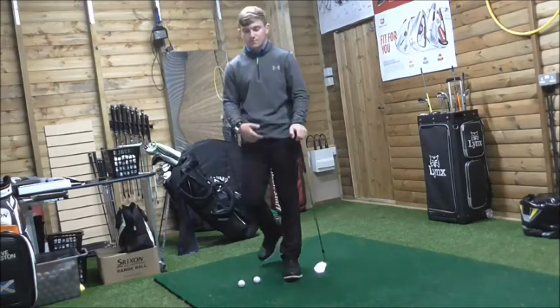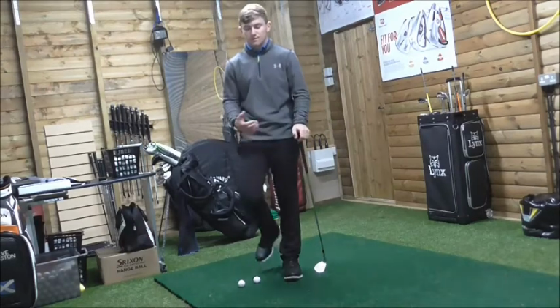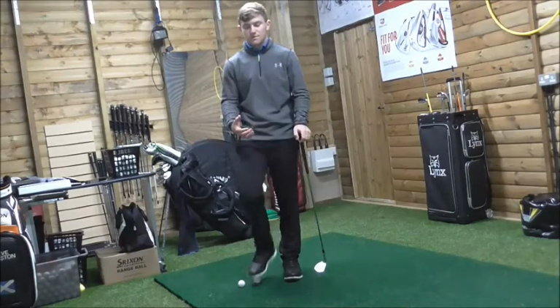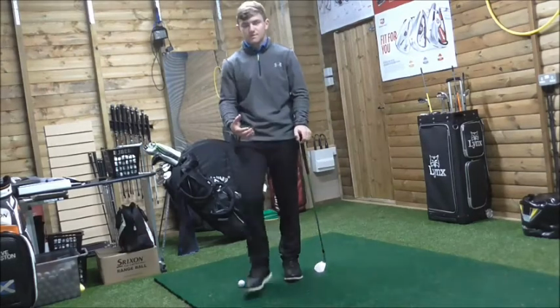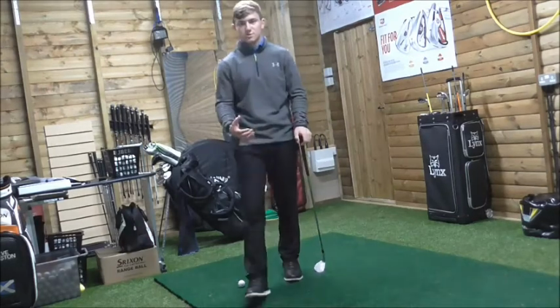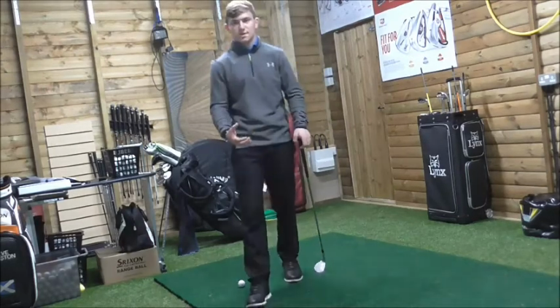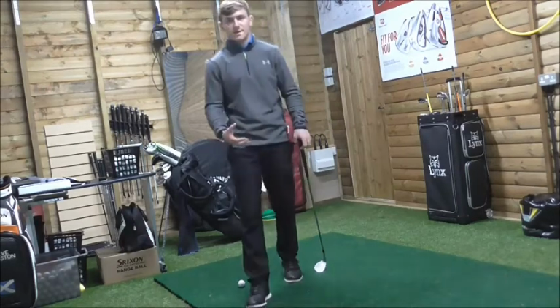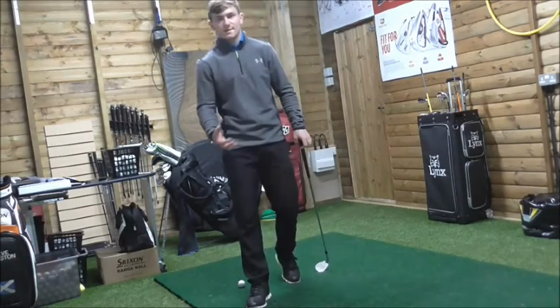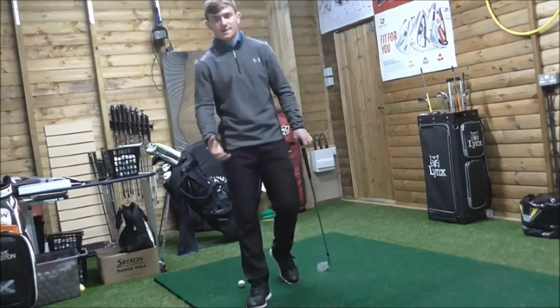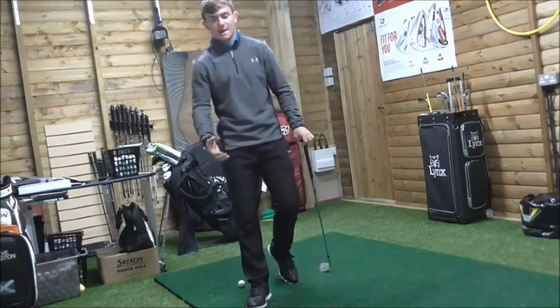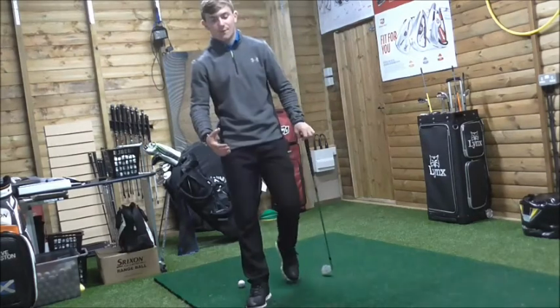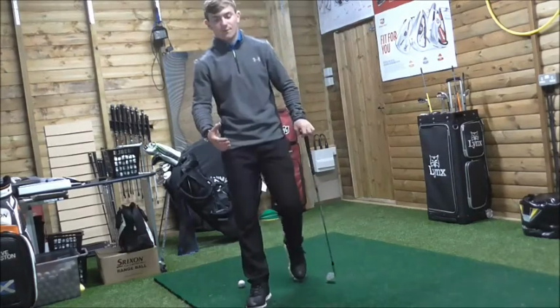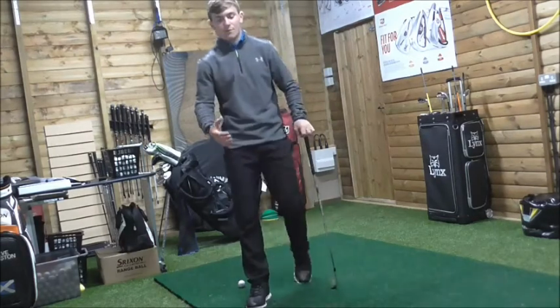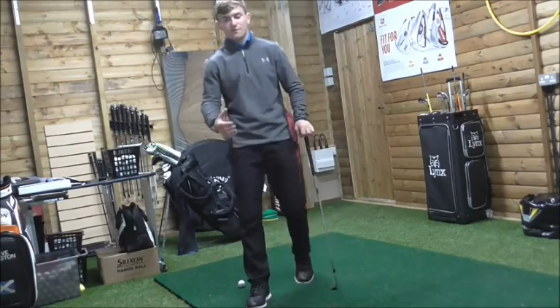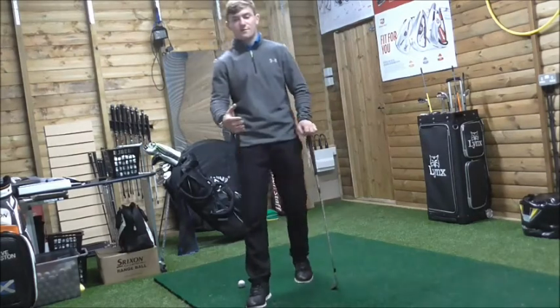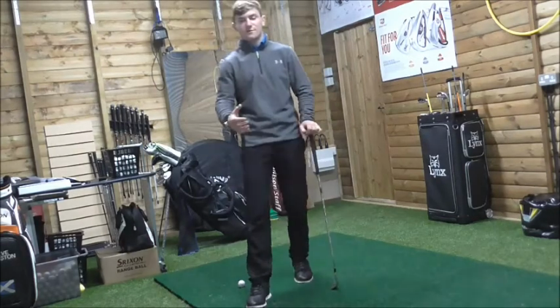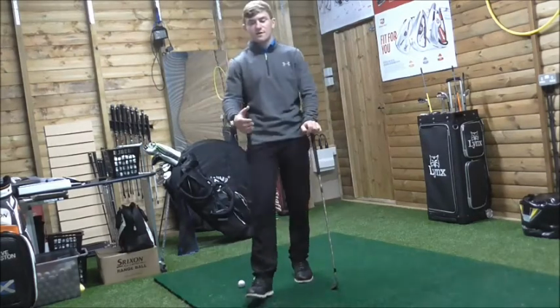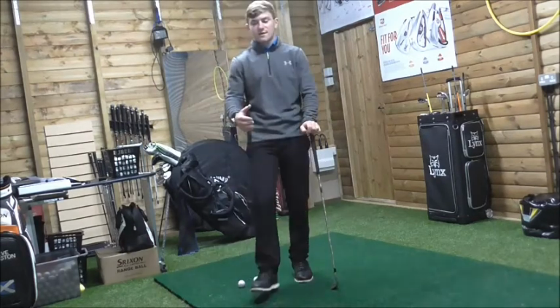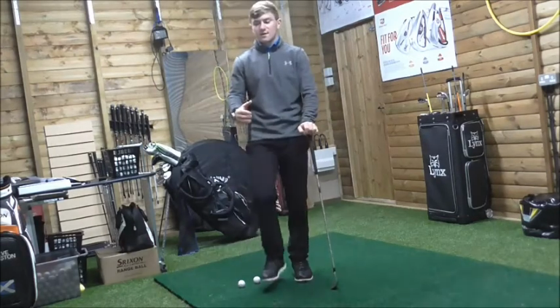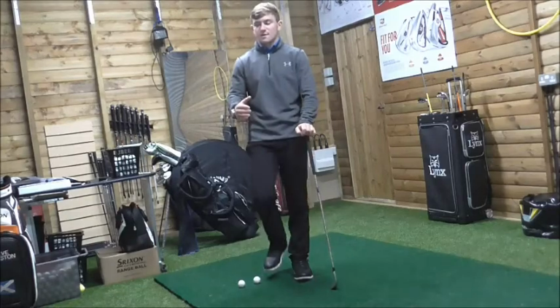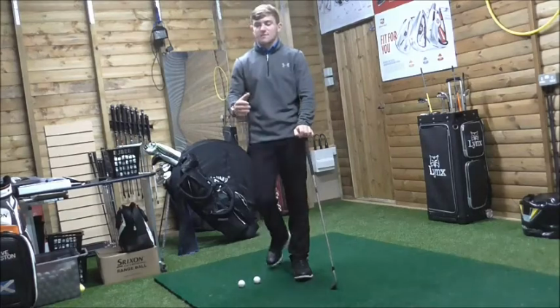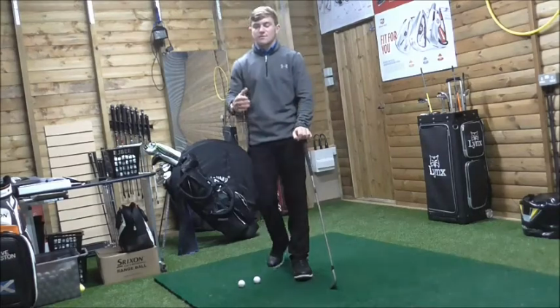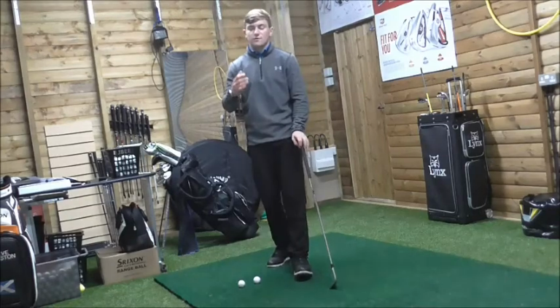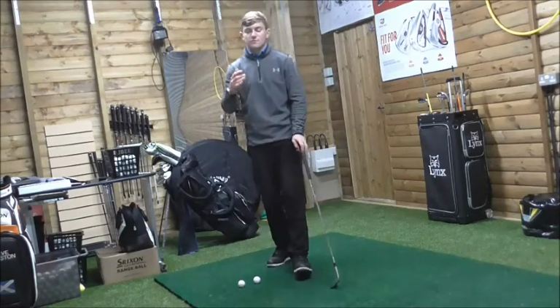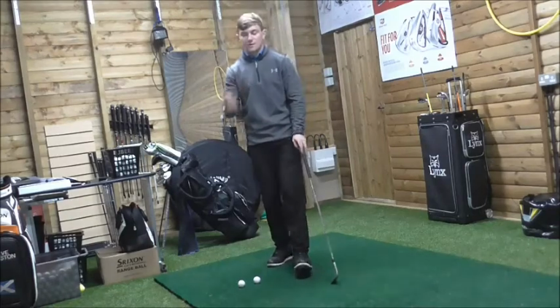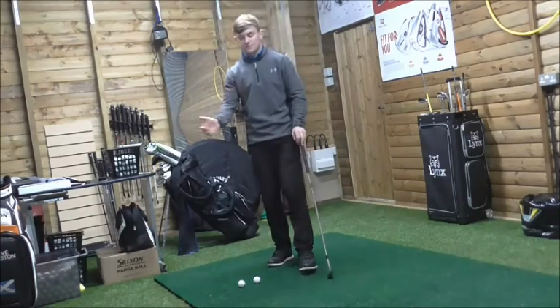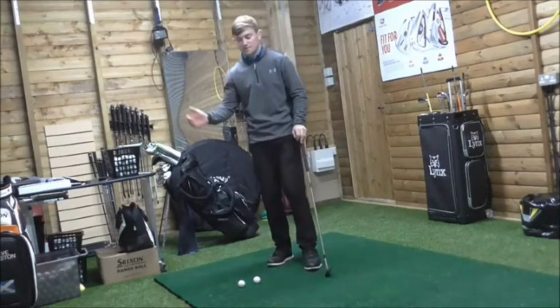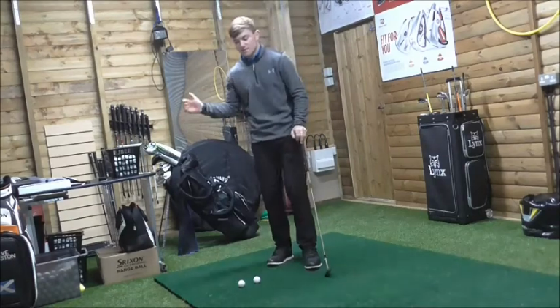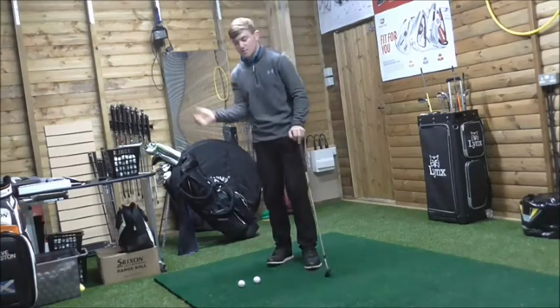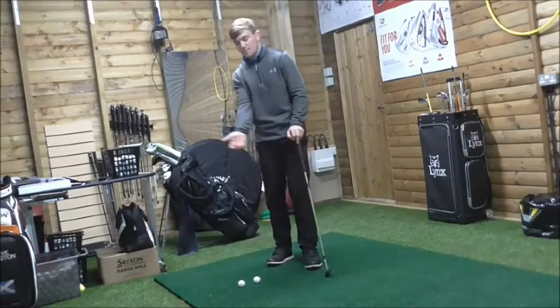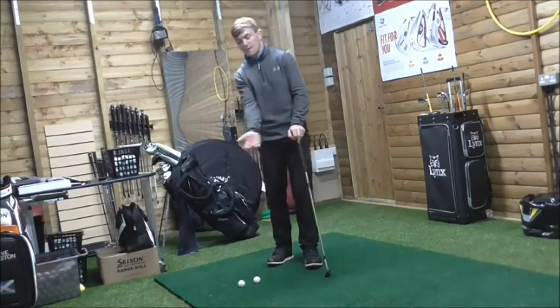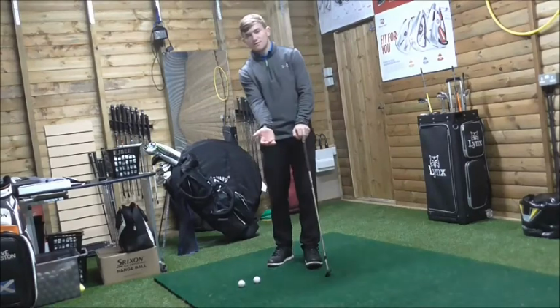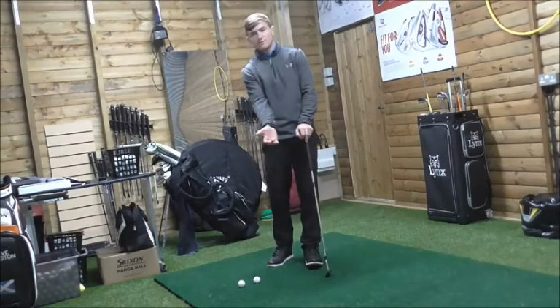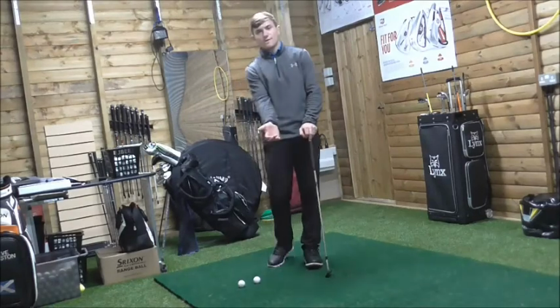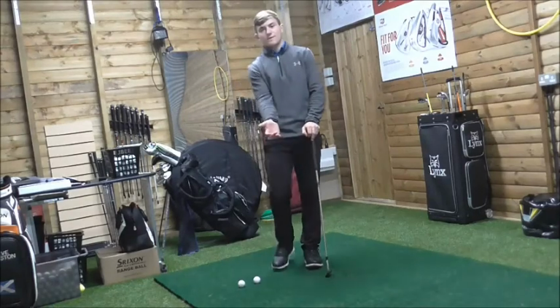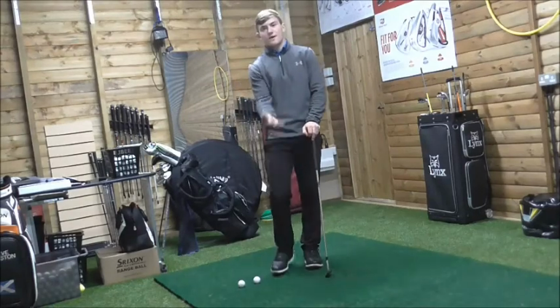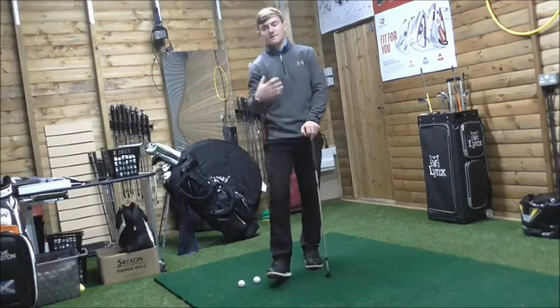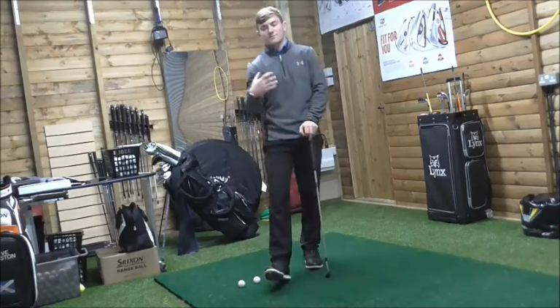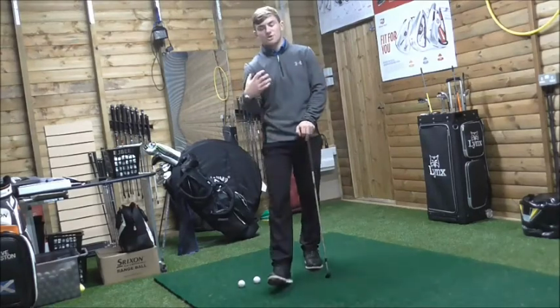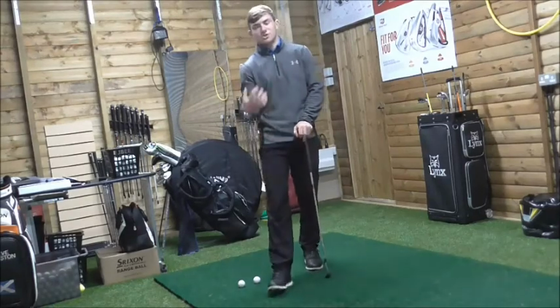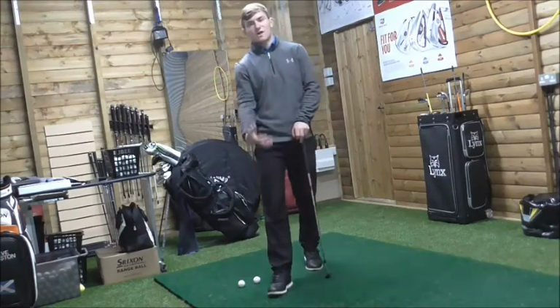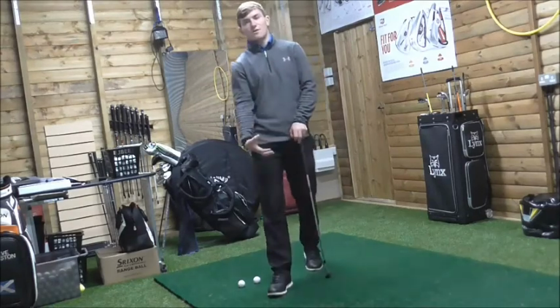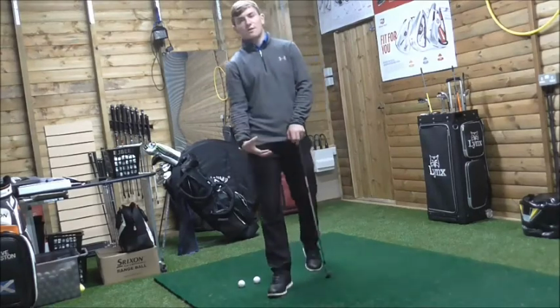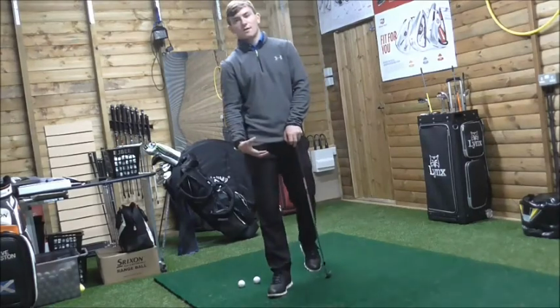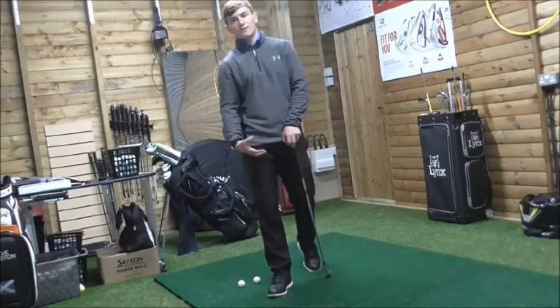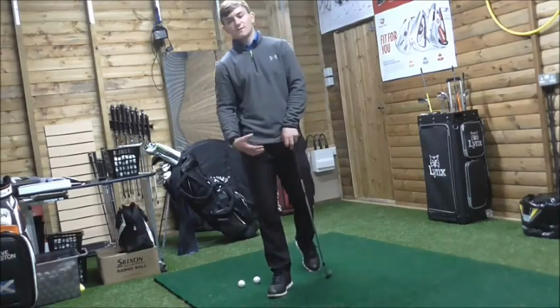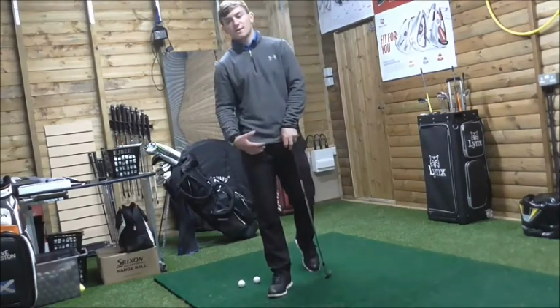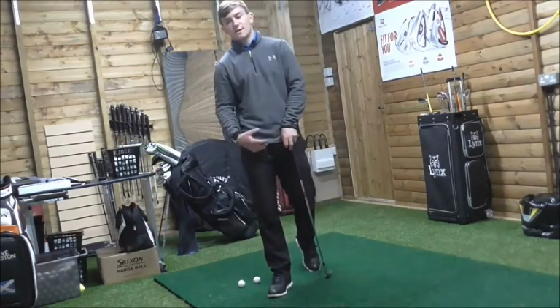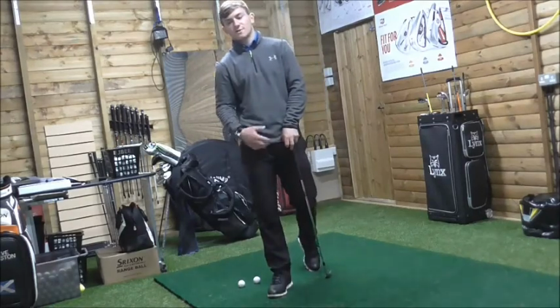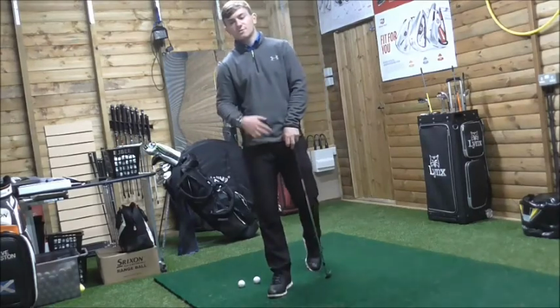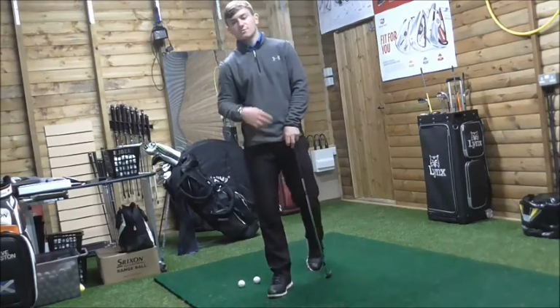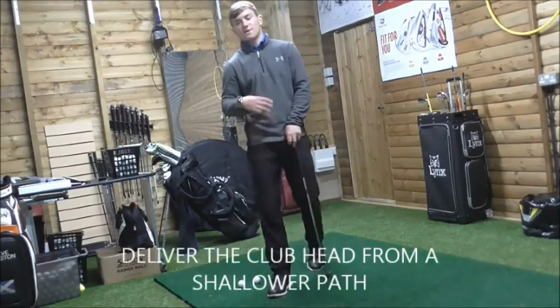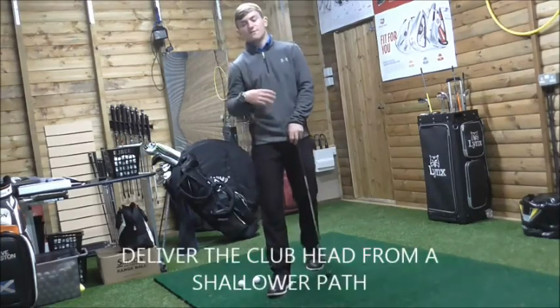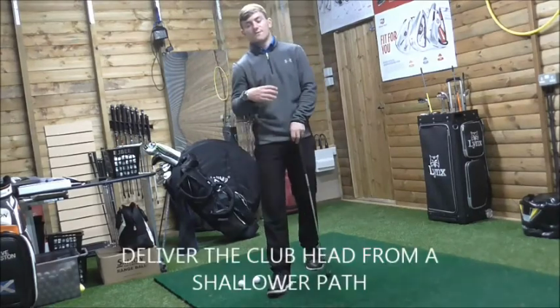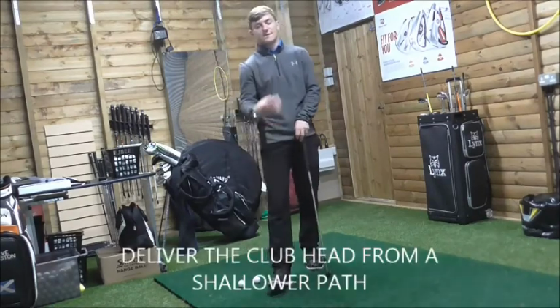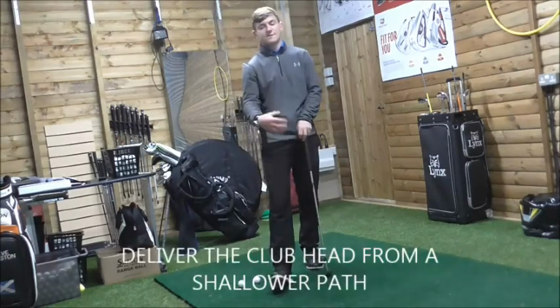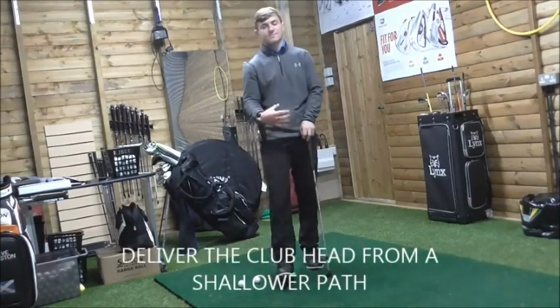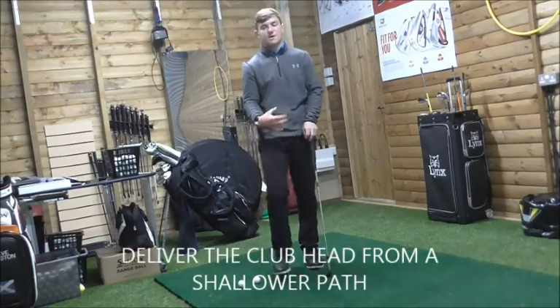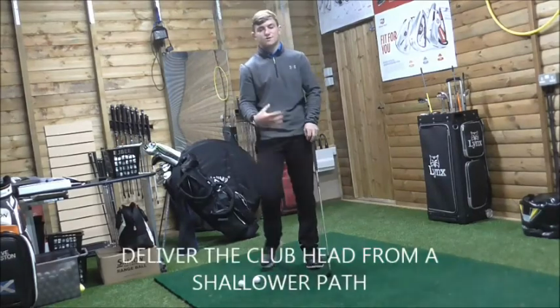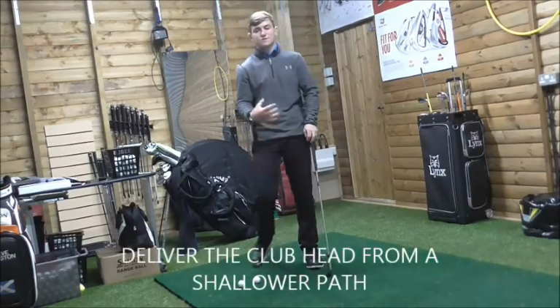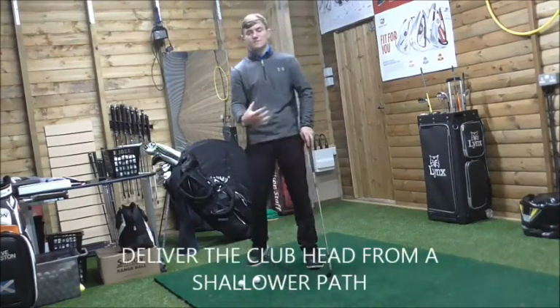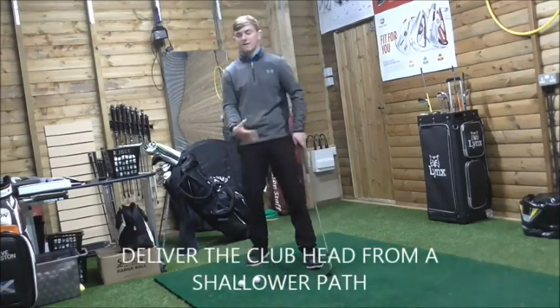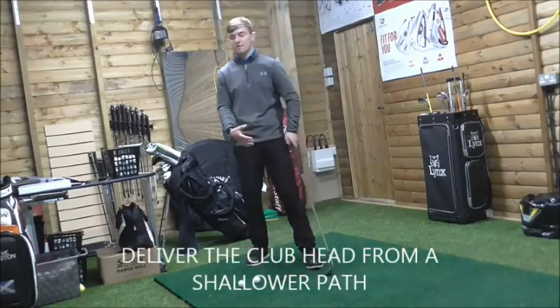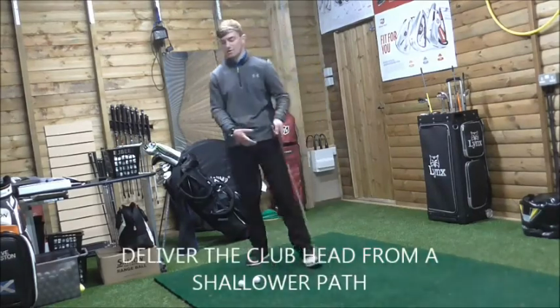We want to get into the habit of delivering the club into impact with a shallow angle of attack, so we have the biggest margin for error.